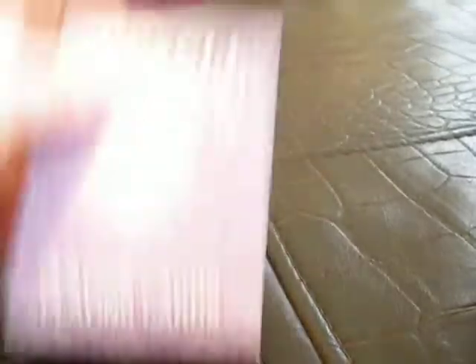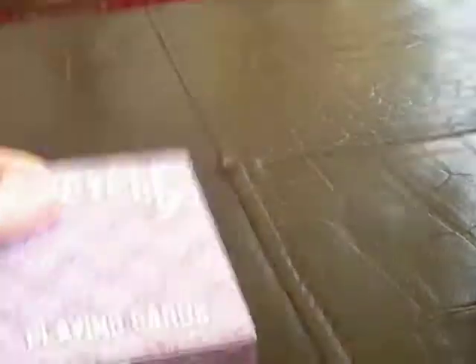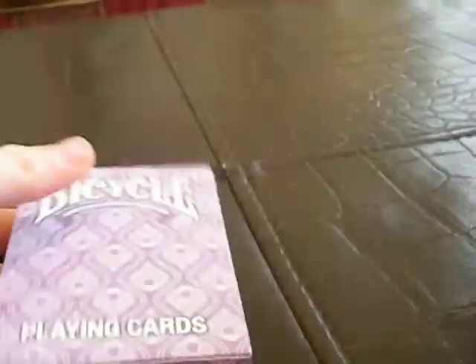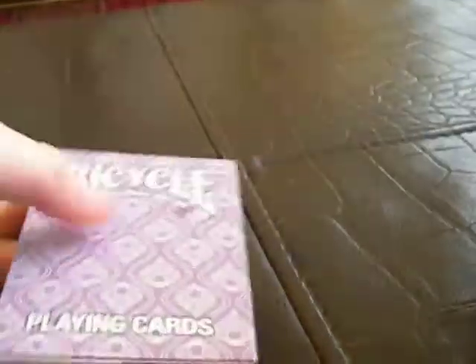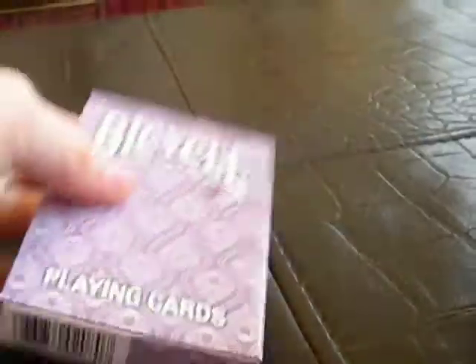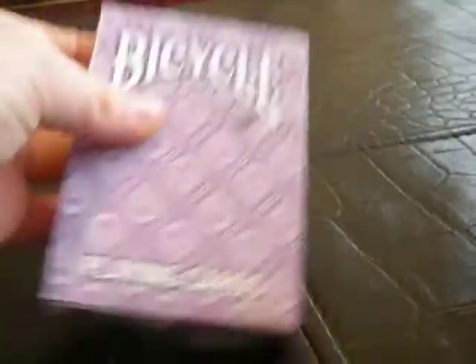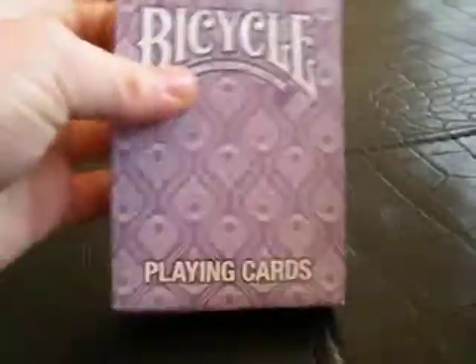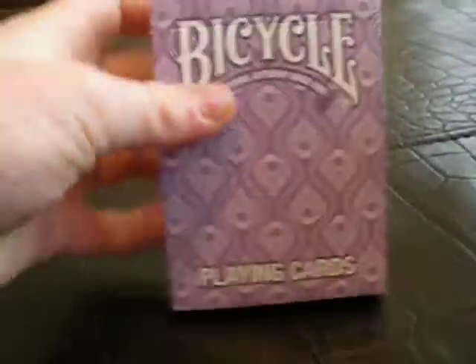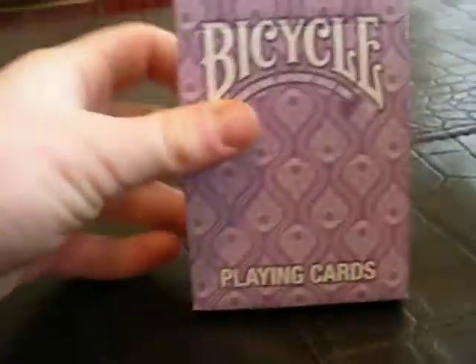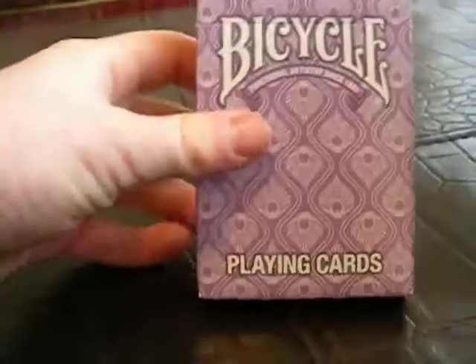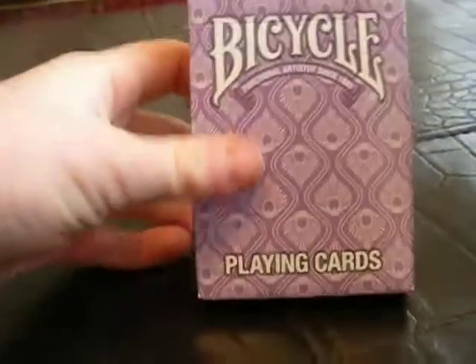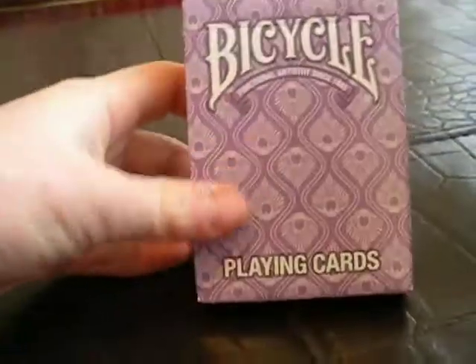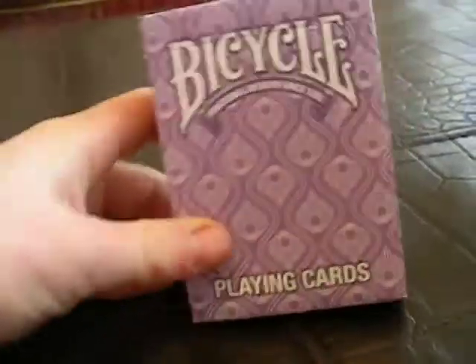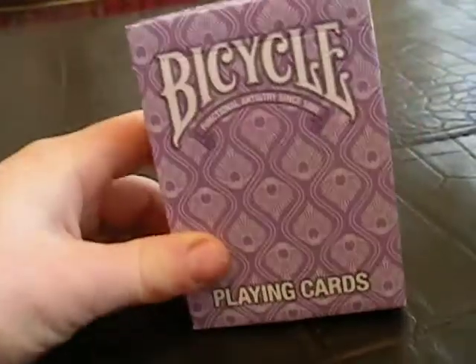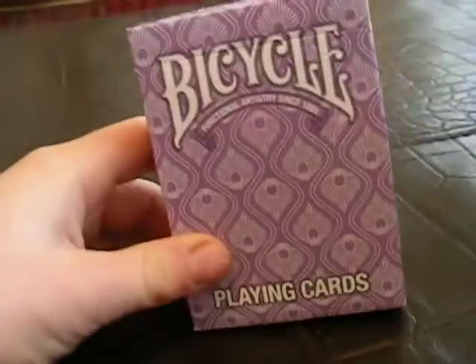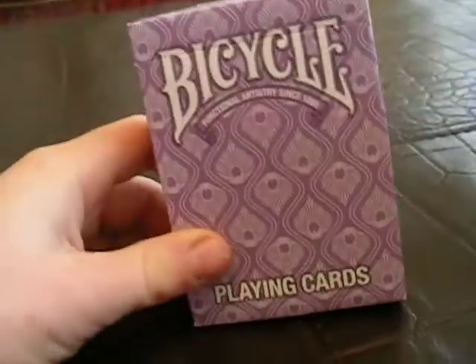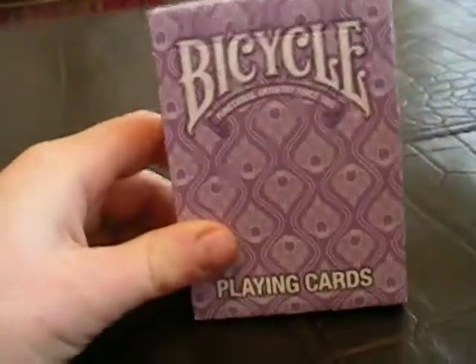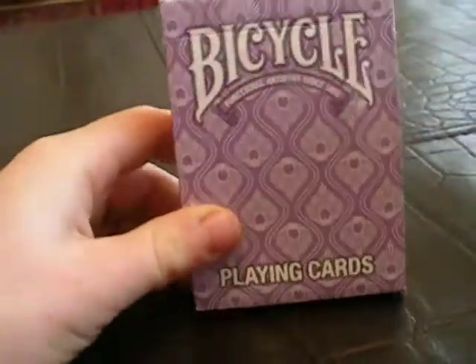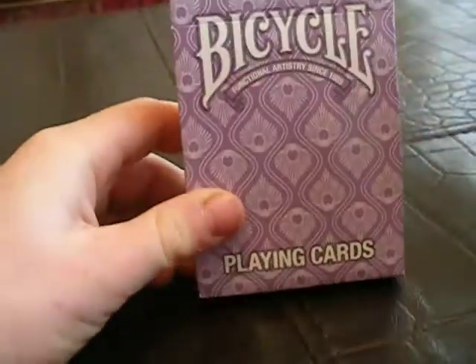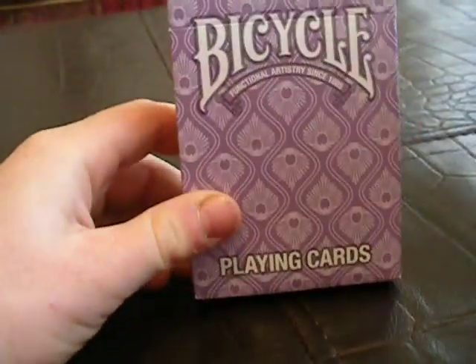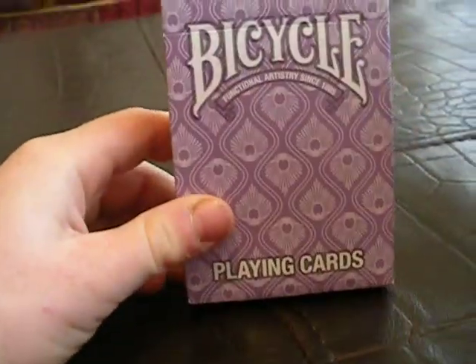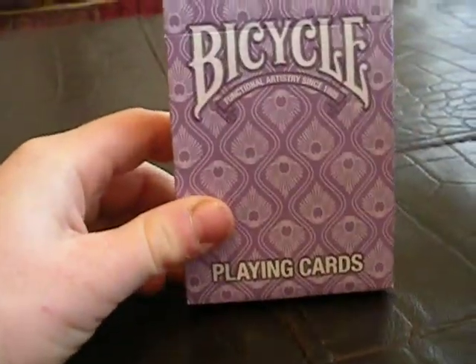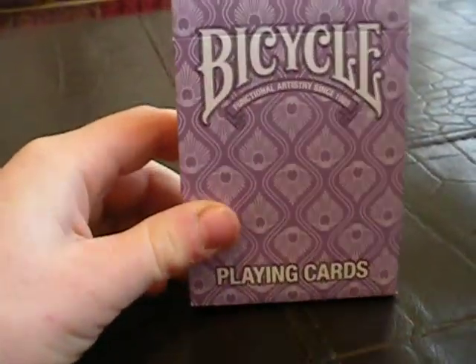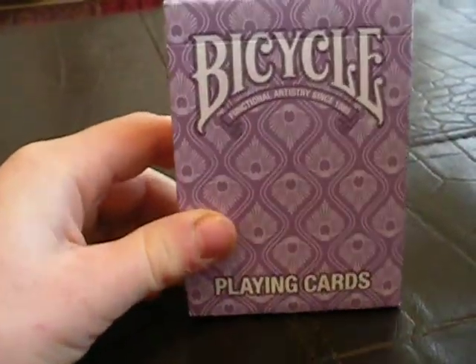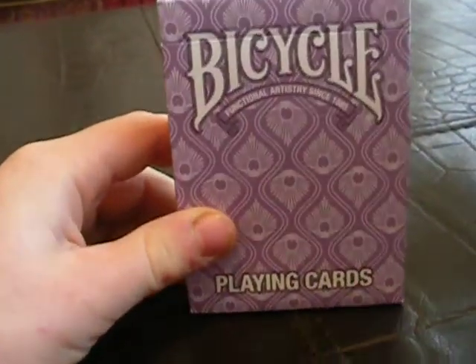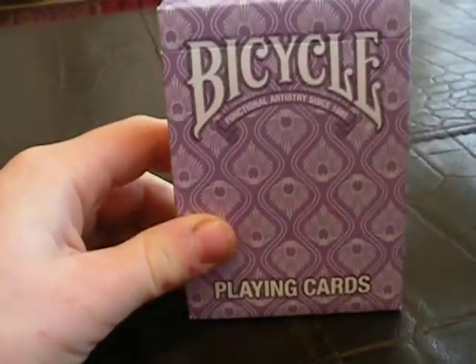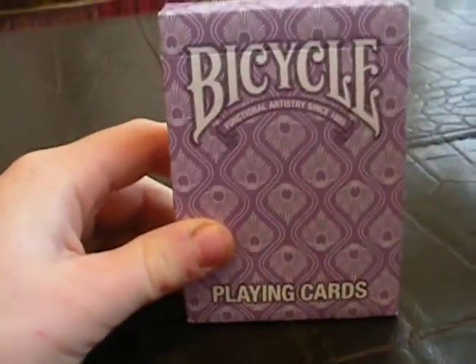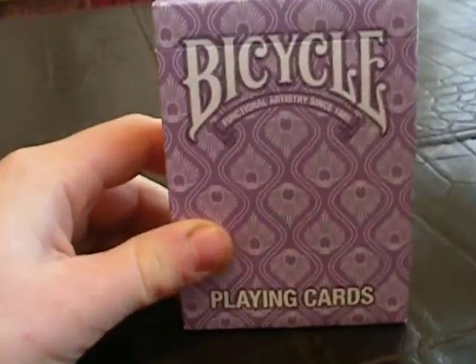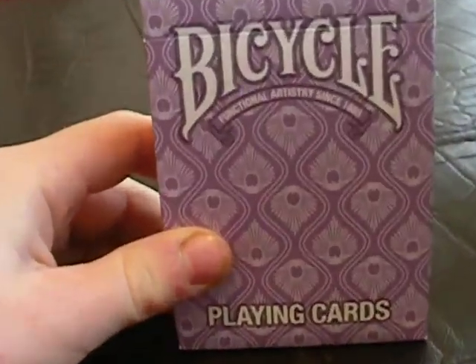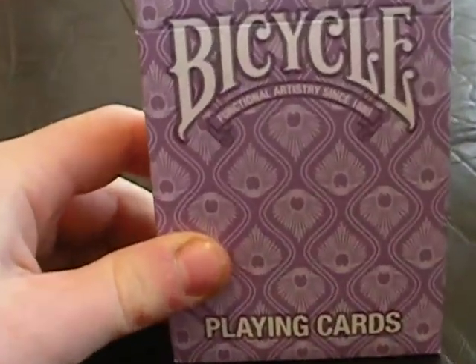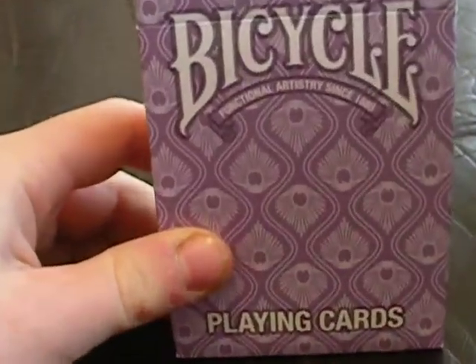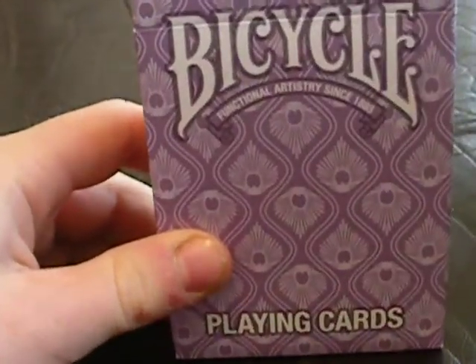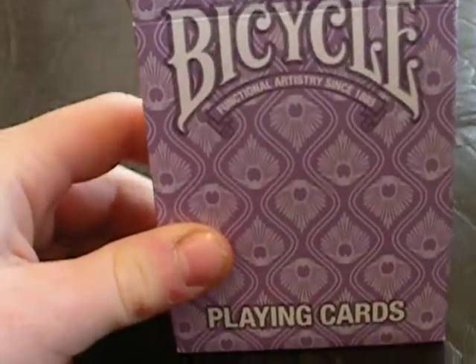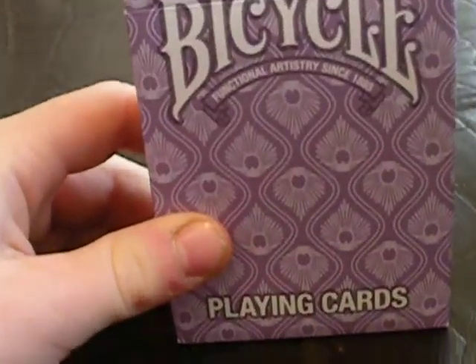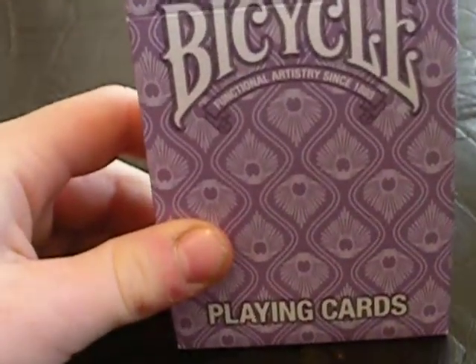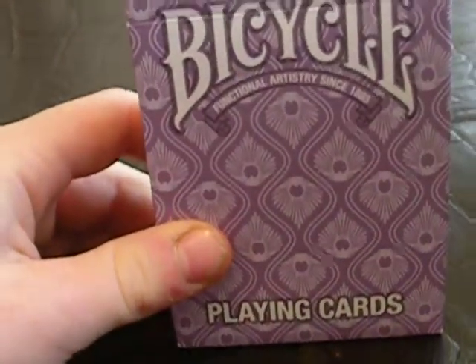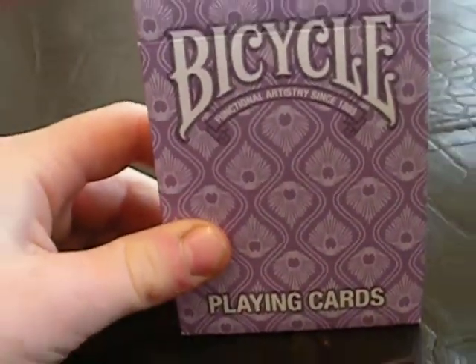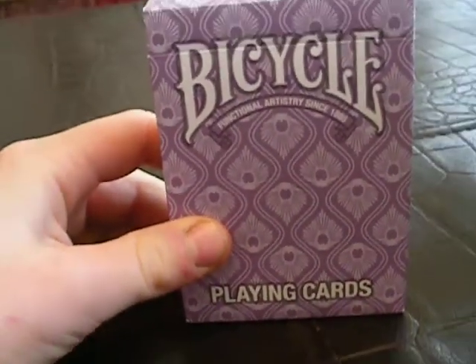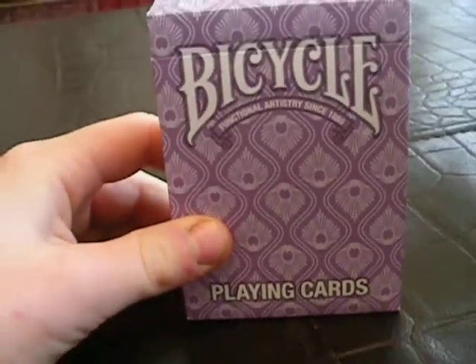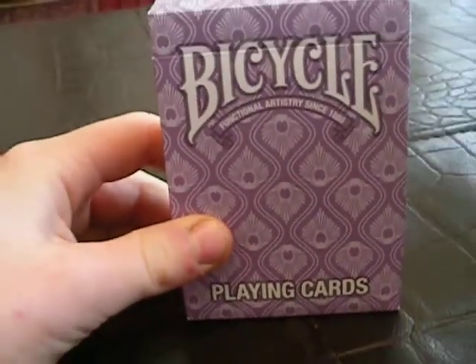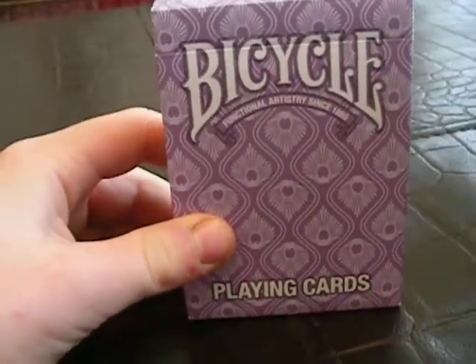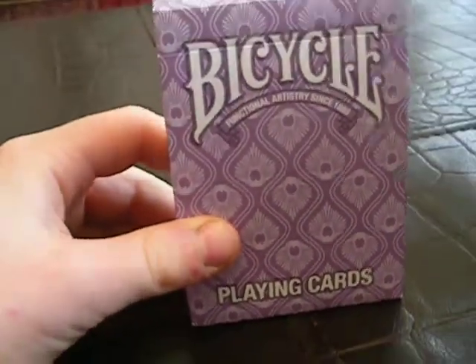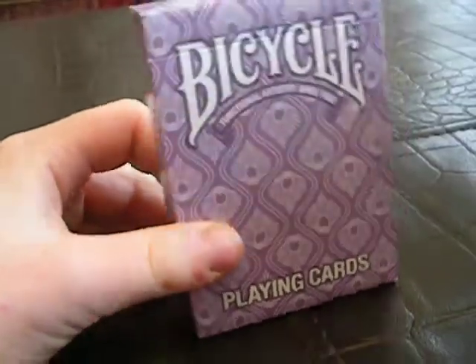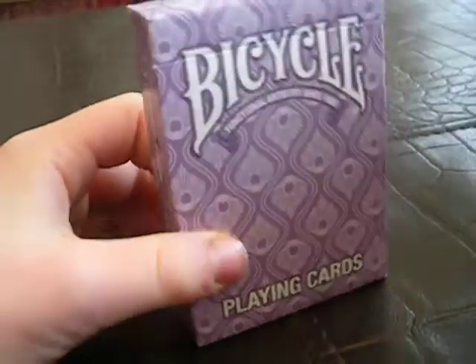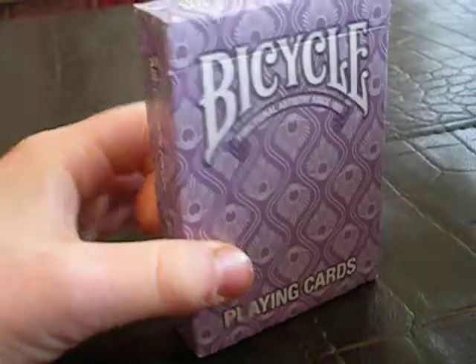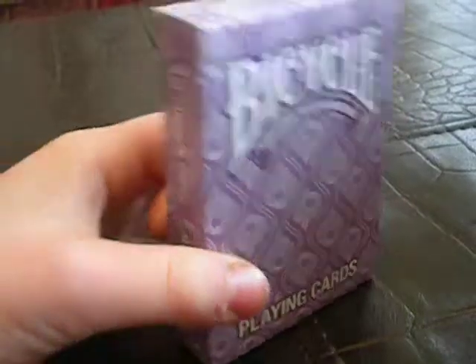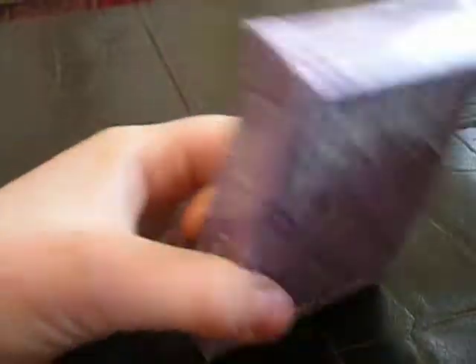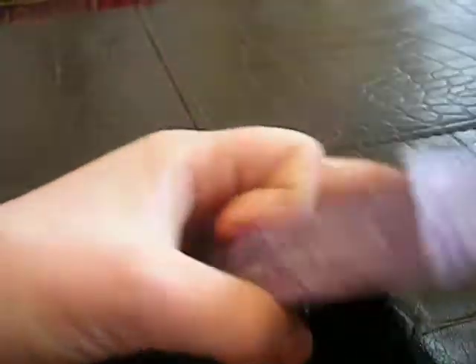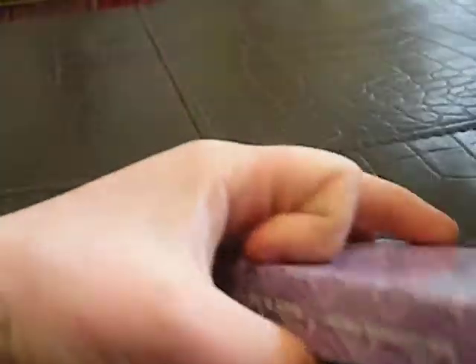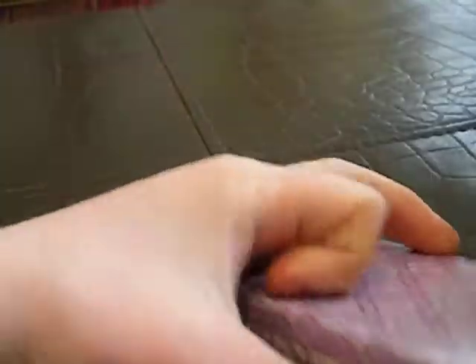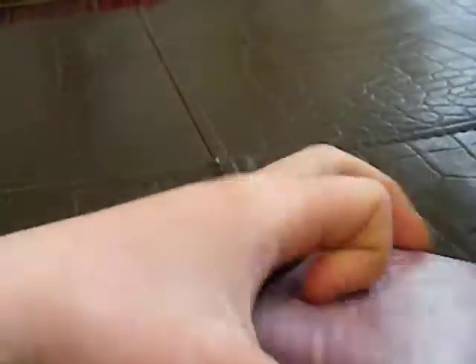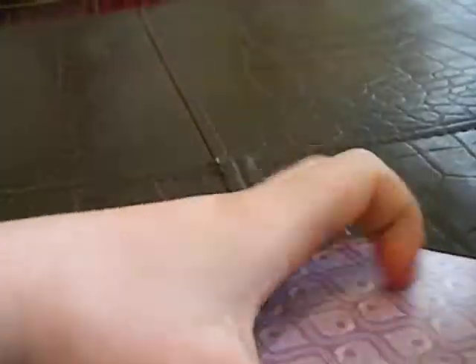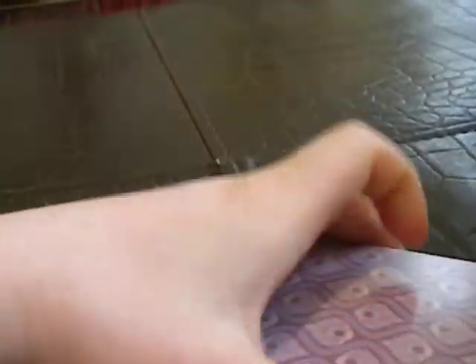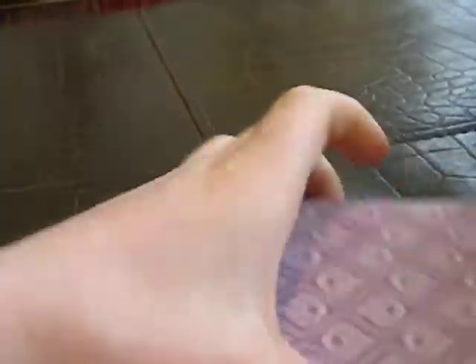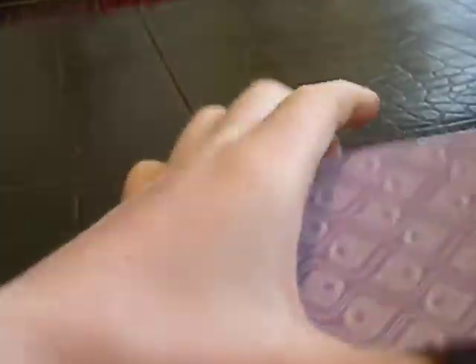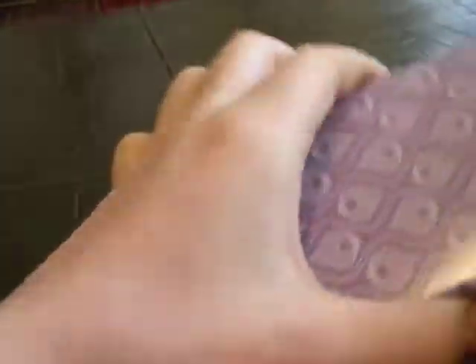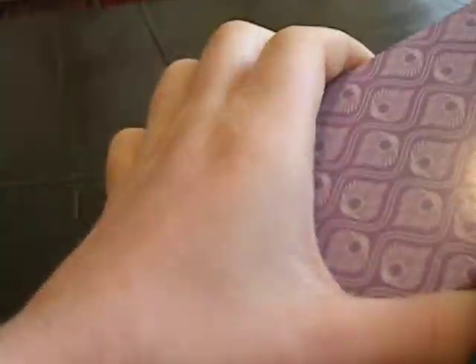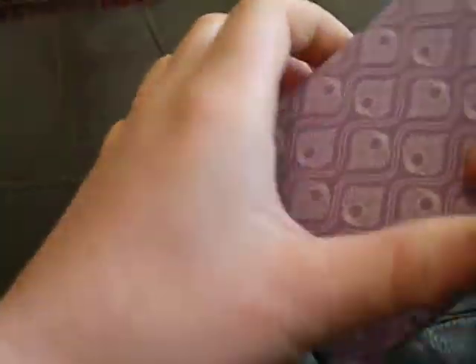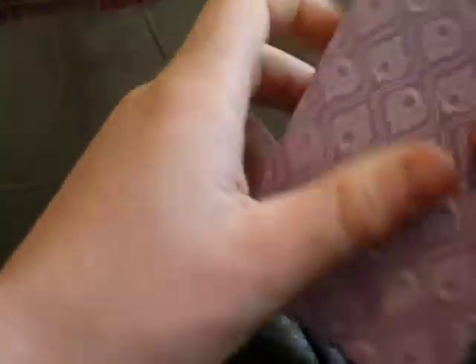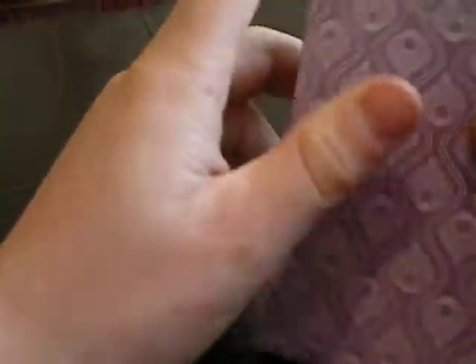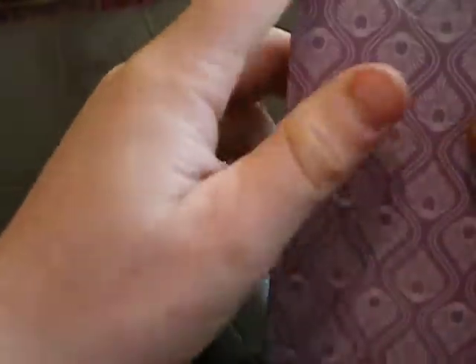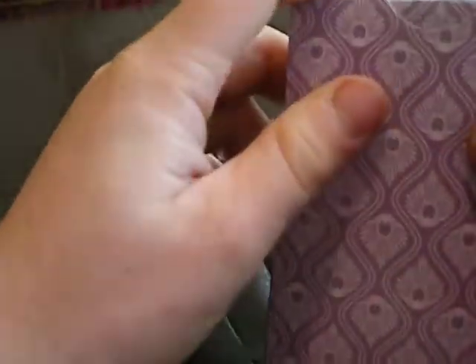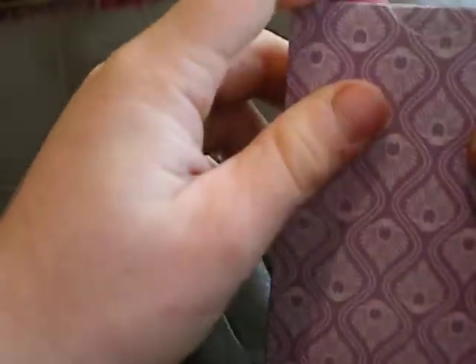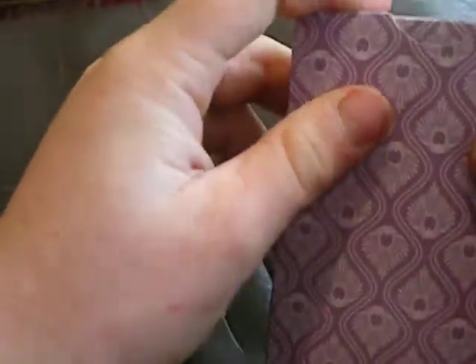Today I'll be reviewing the Bicycle Peacock deck. It only comes in this color, I'm pretty sure.